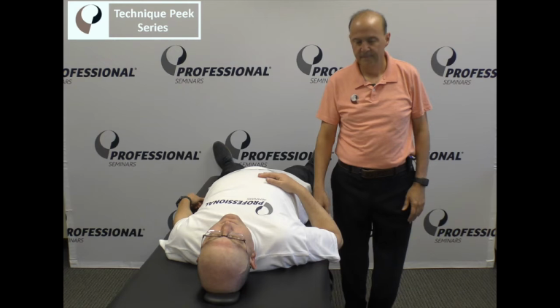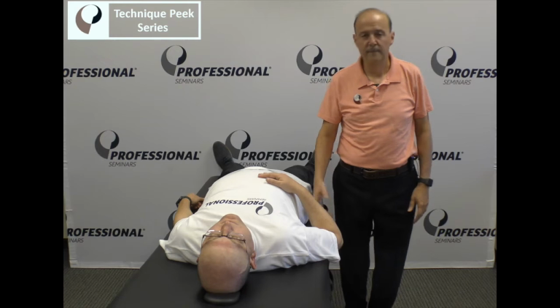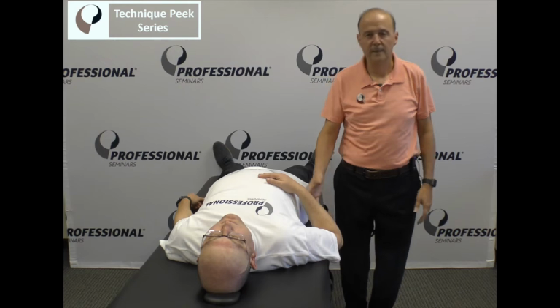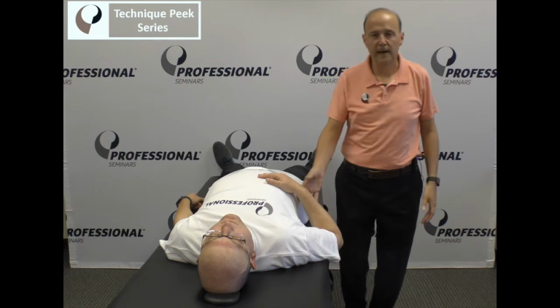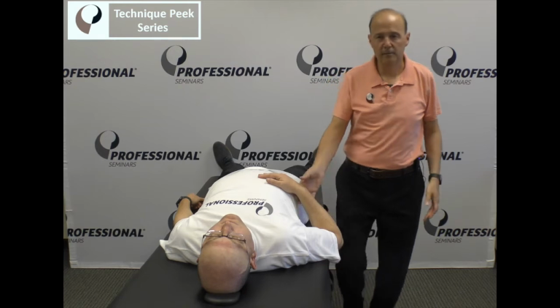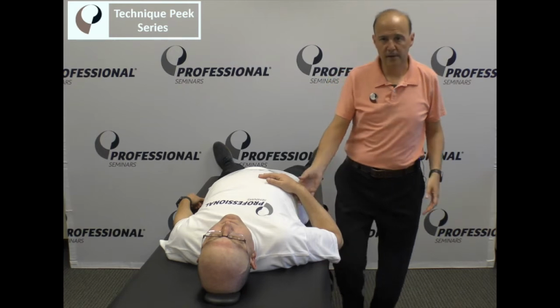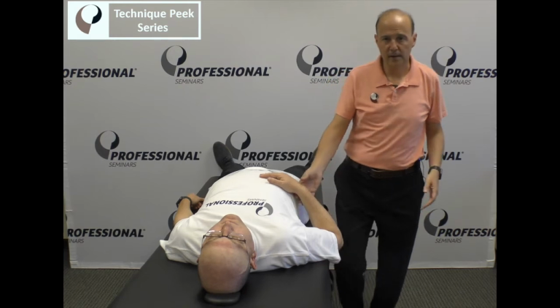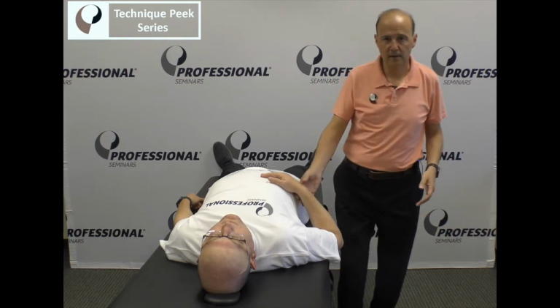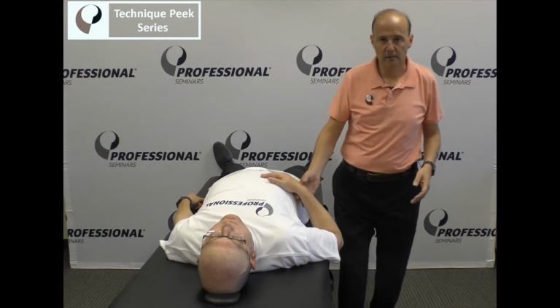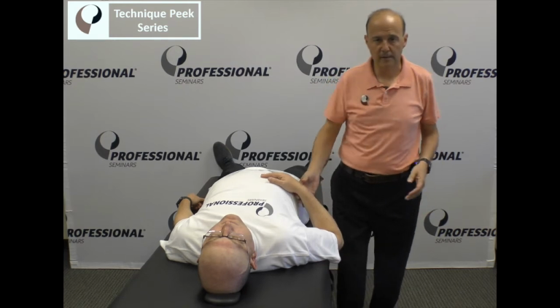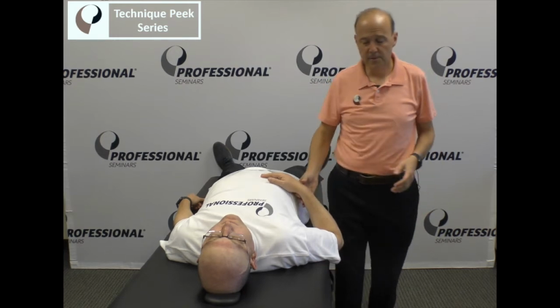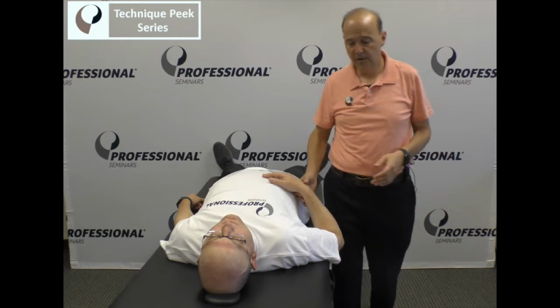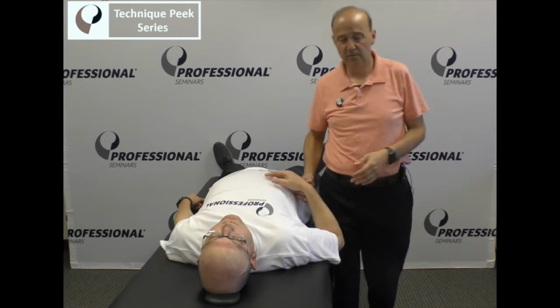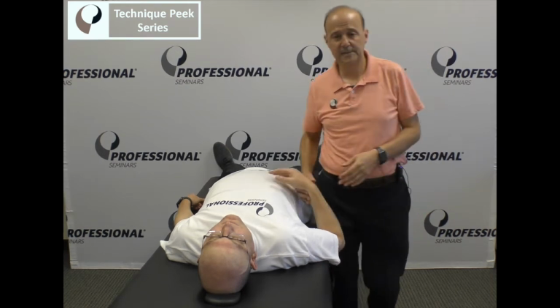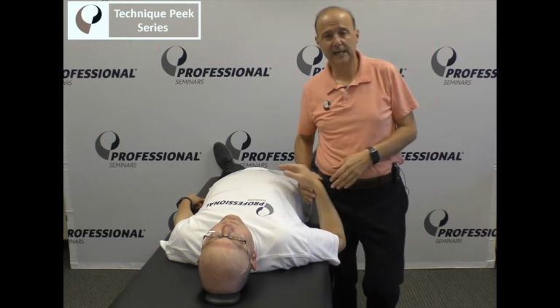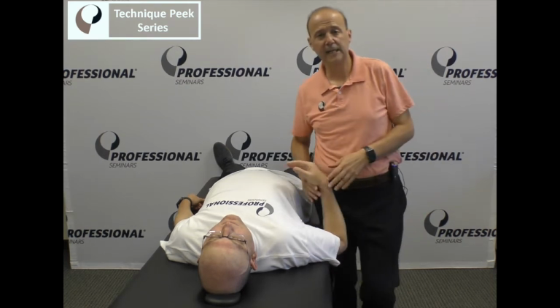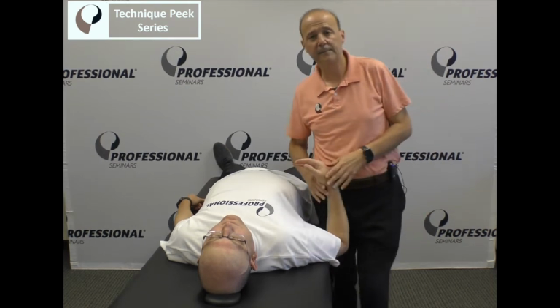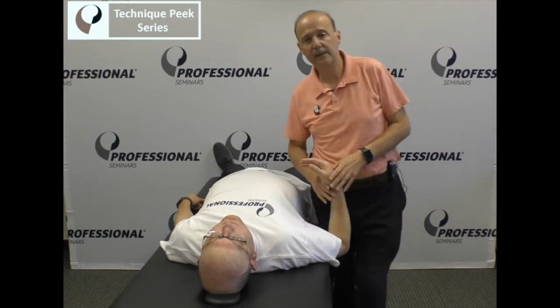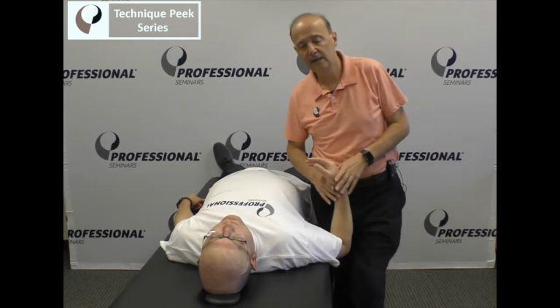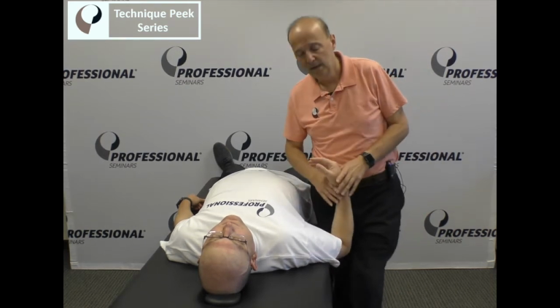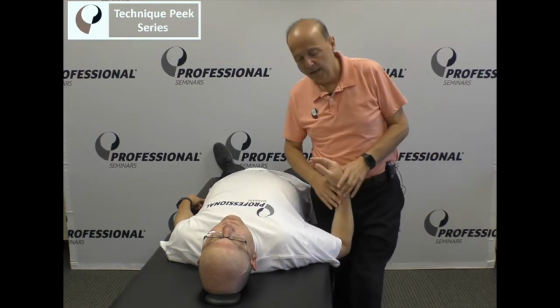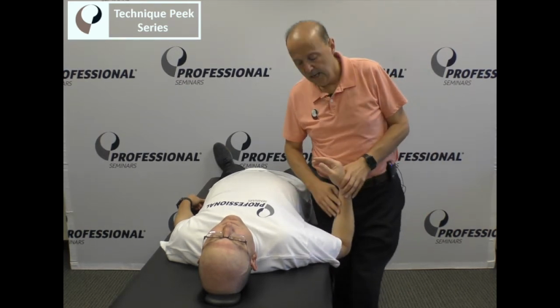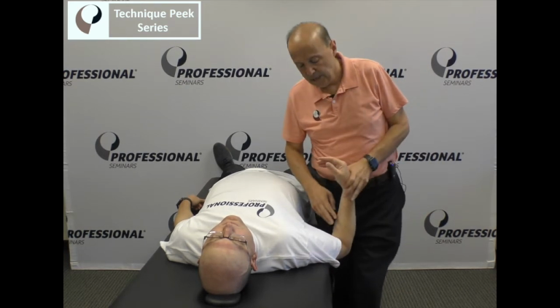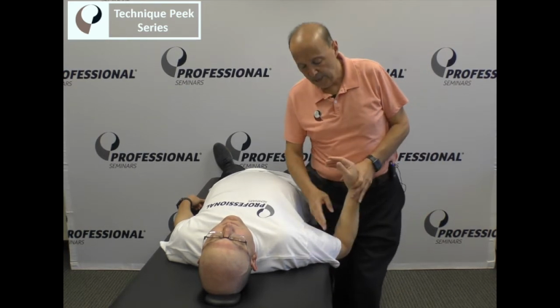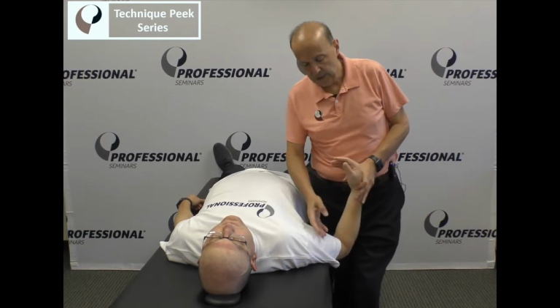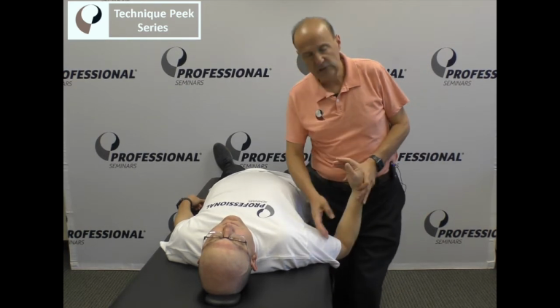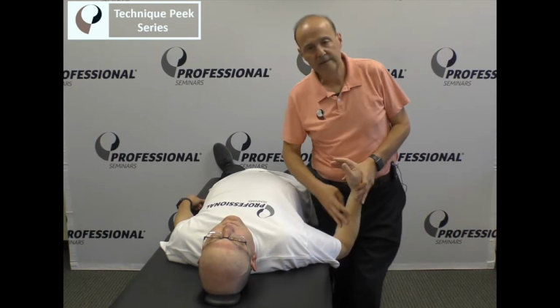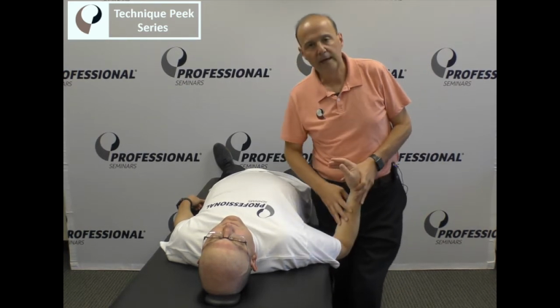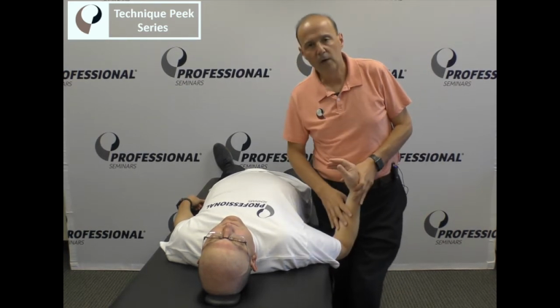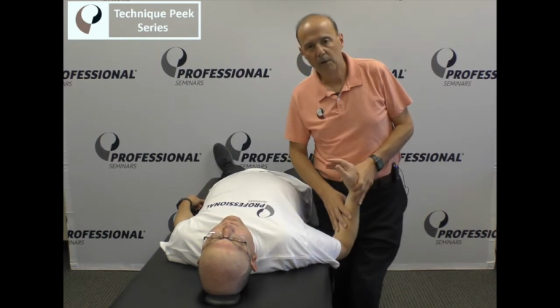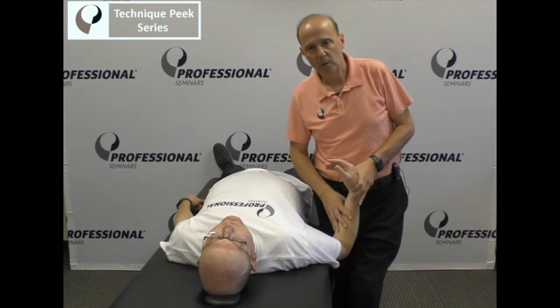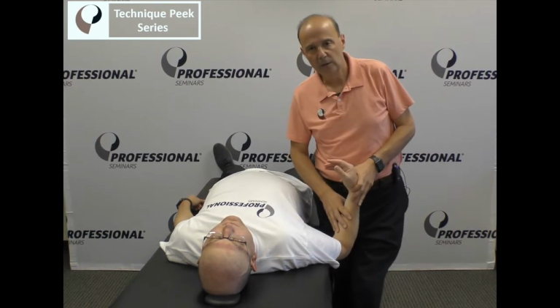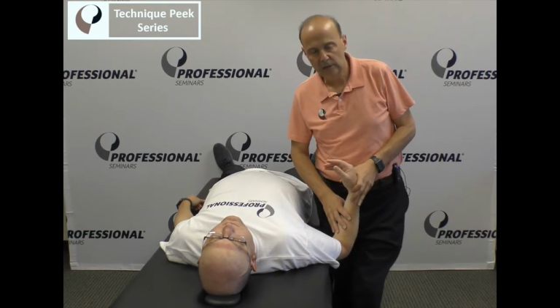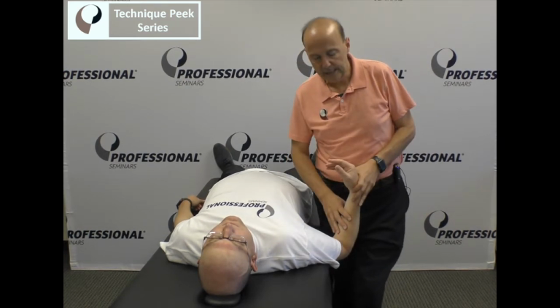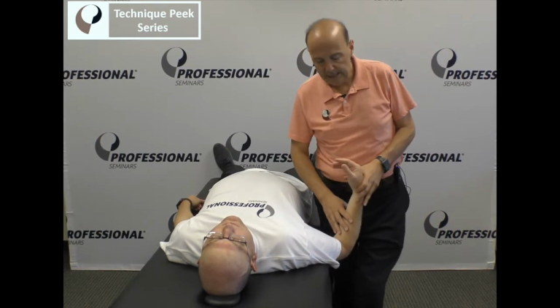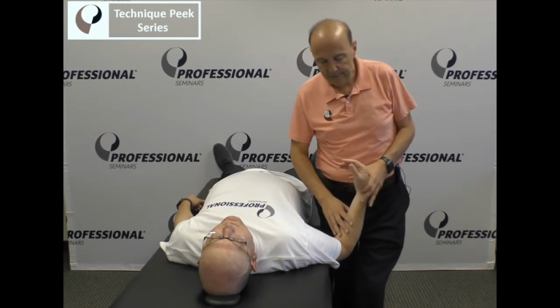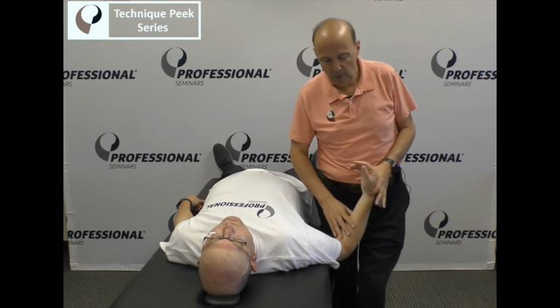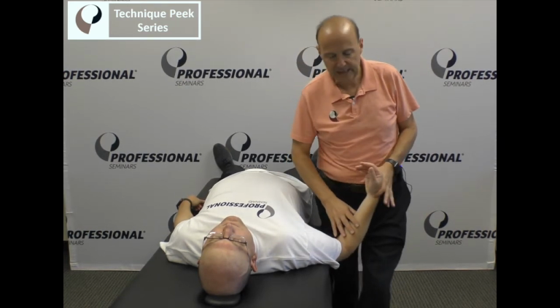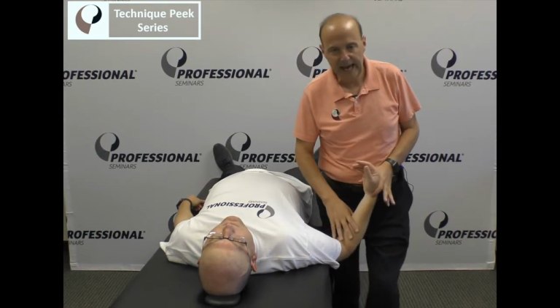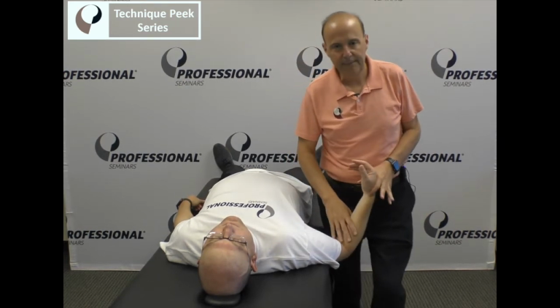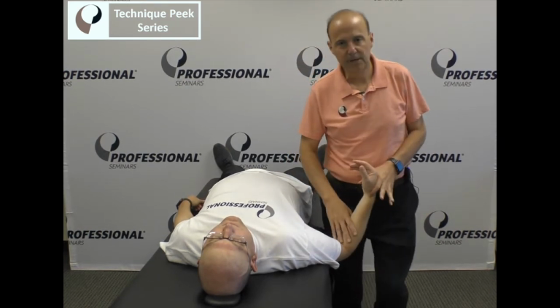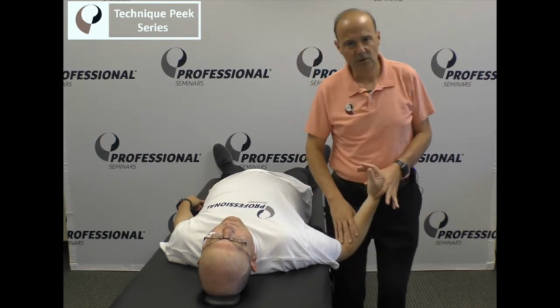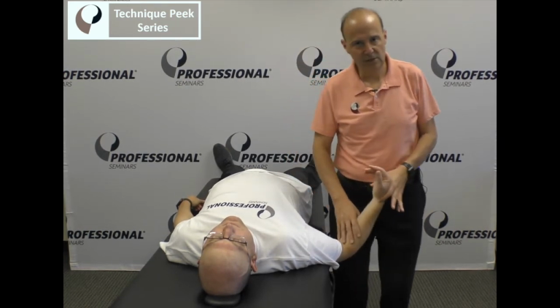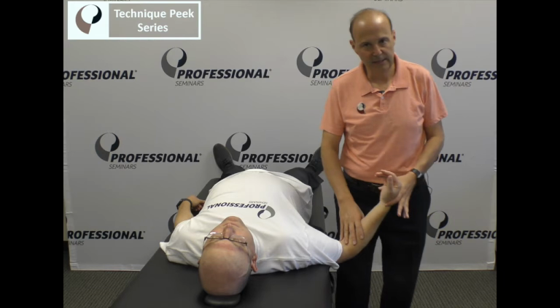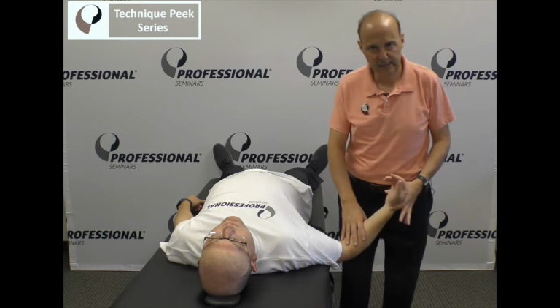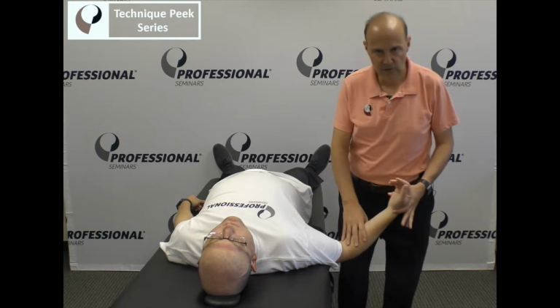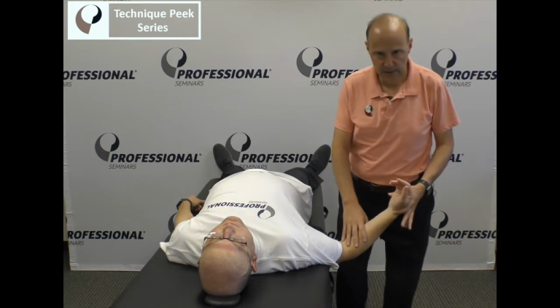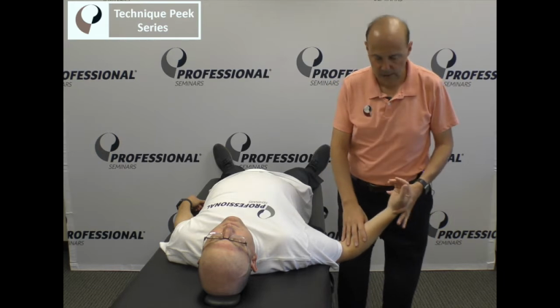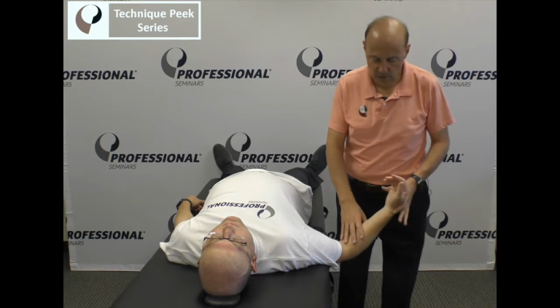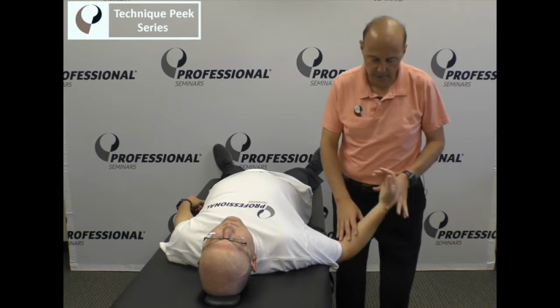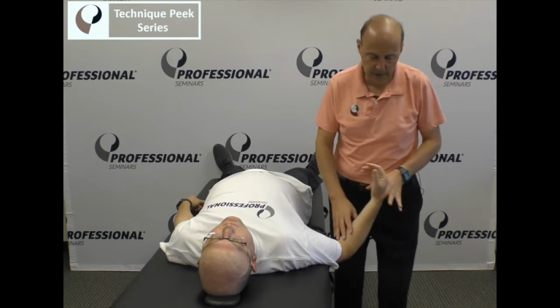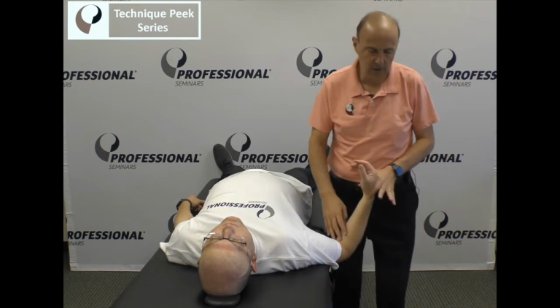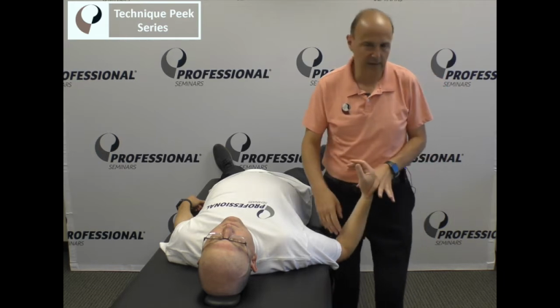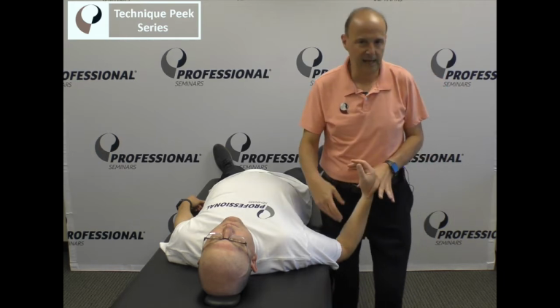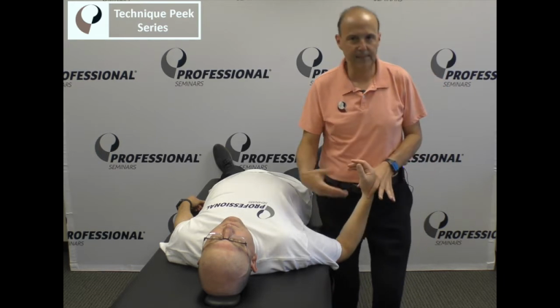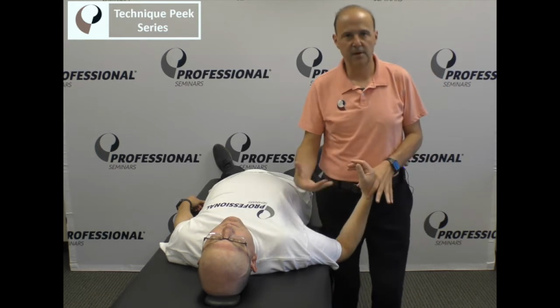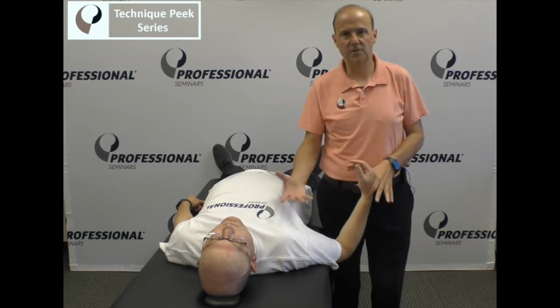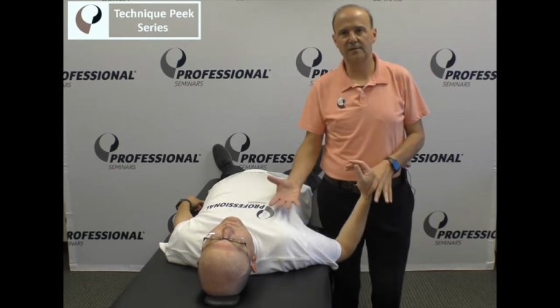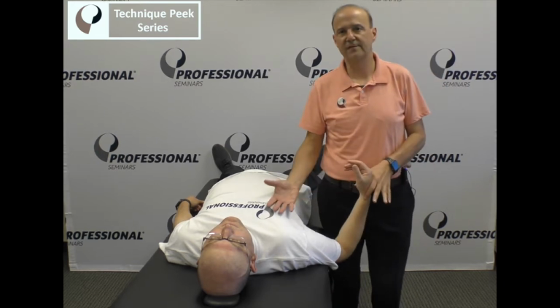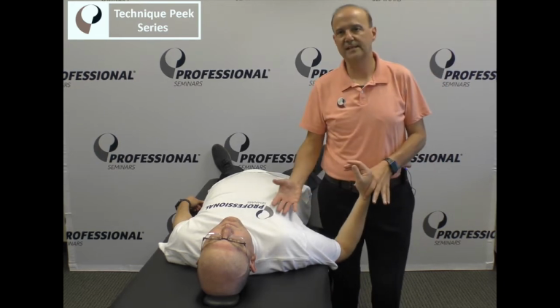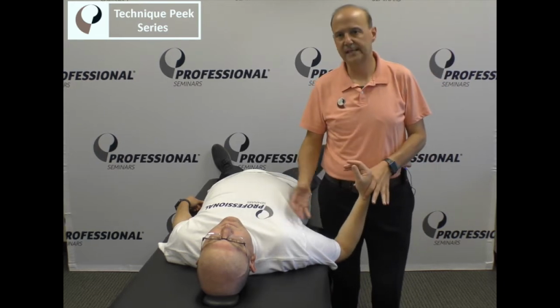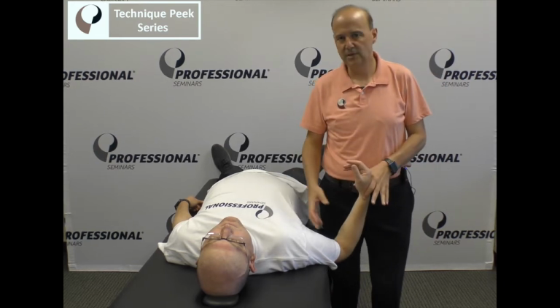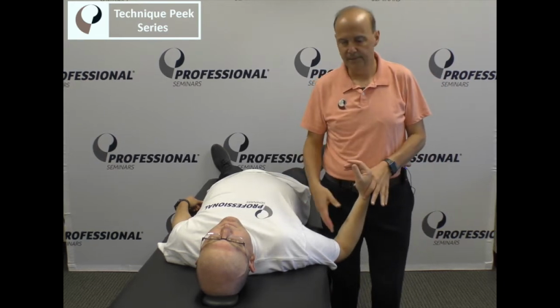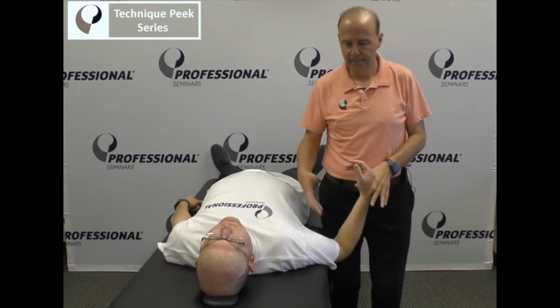Hi everybody, Rob Shapiro from Technique Peak. Today we're going to look at the elbow against somebody who has an abduction lesion — they call it an abduction fixation.